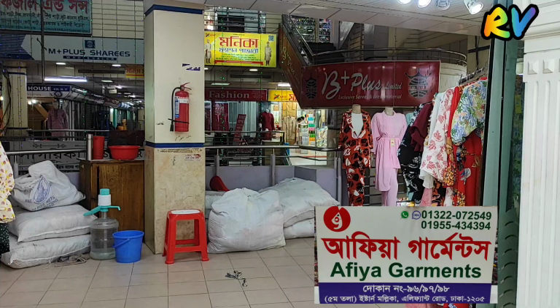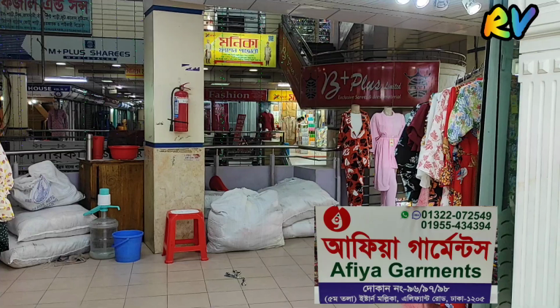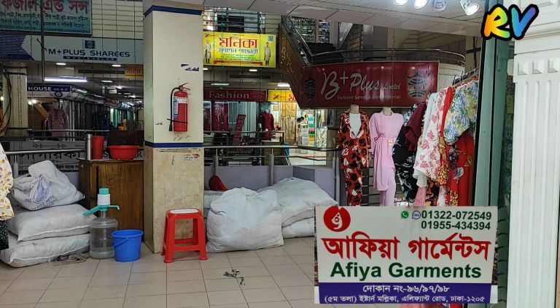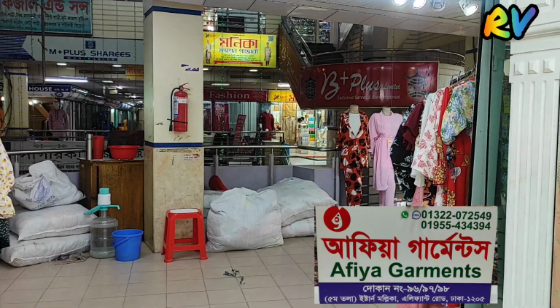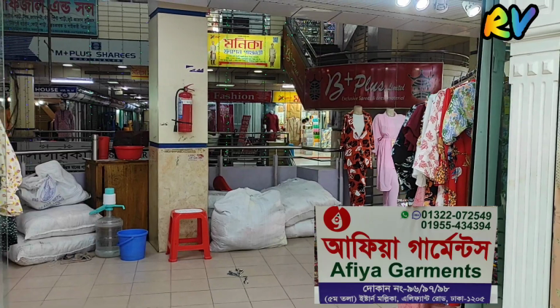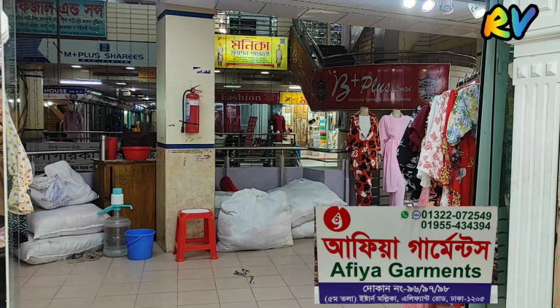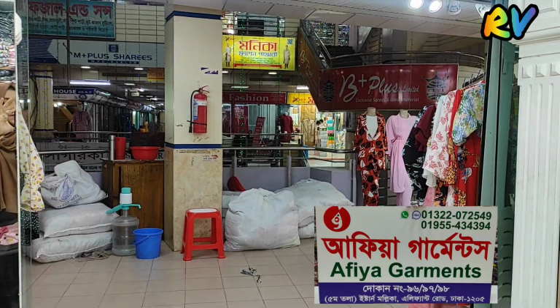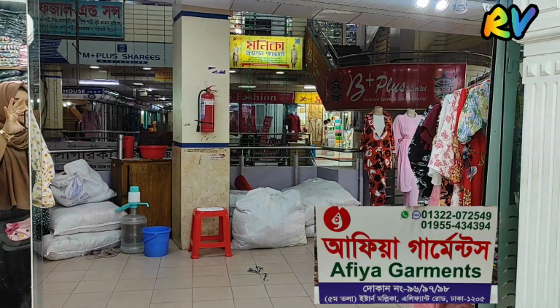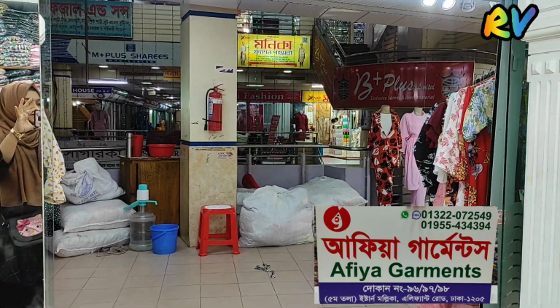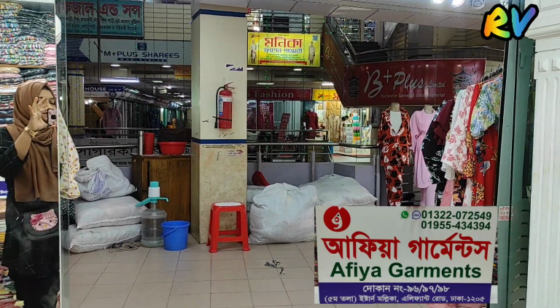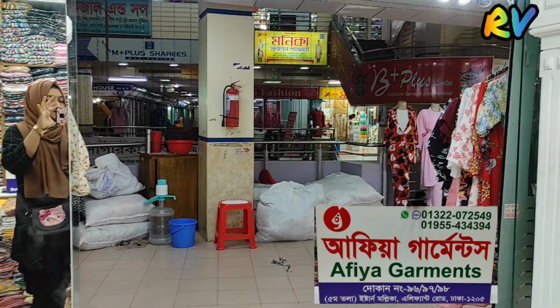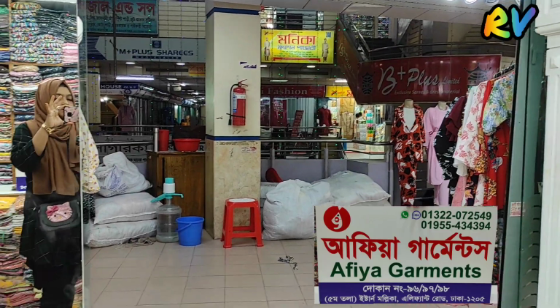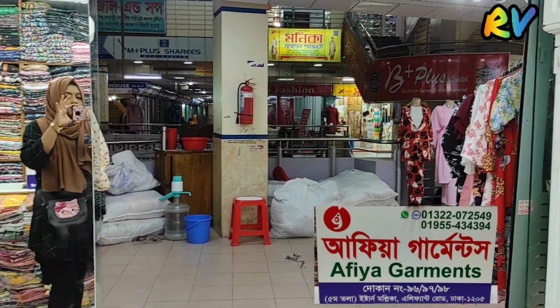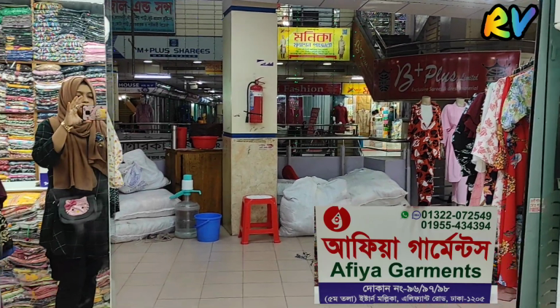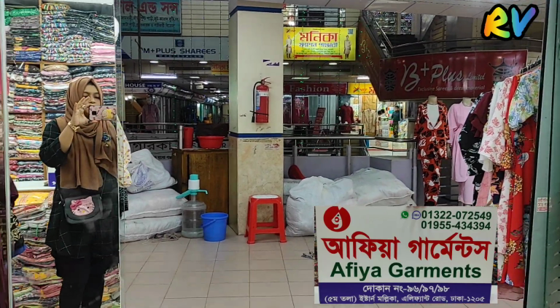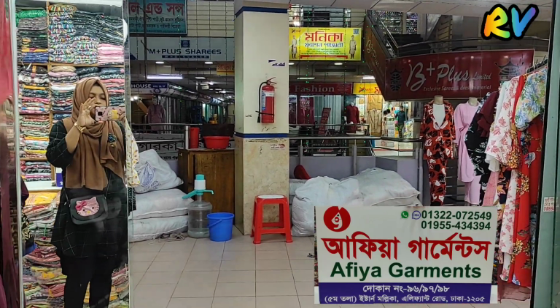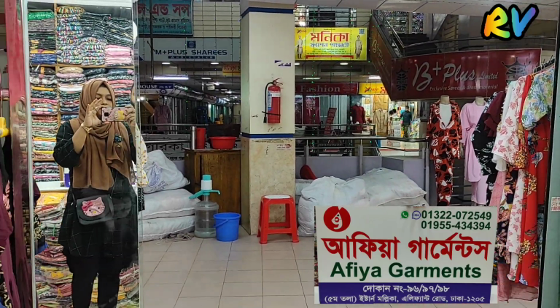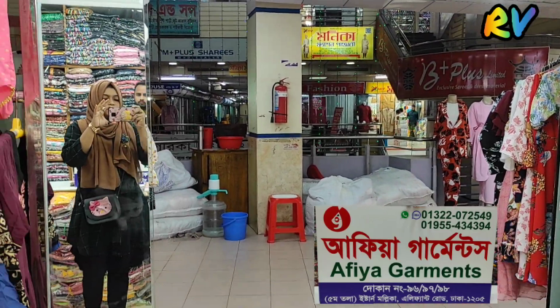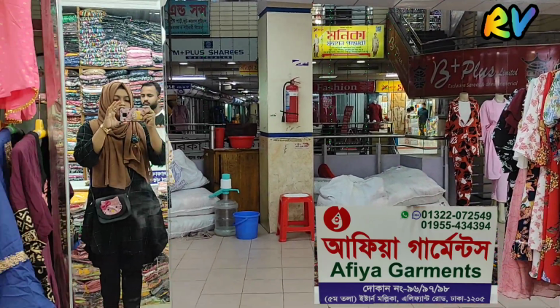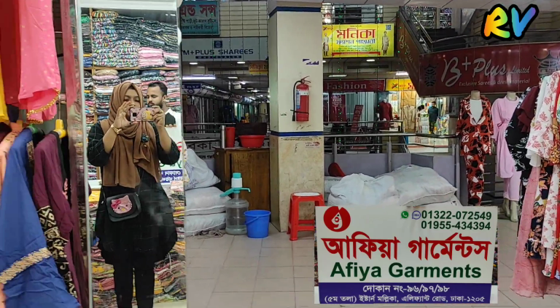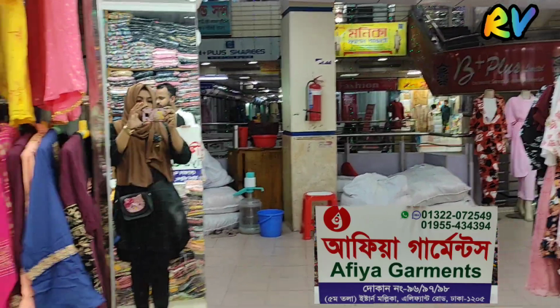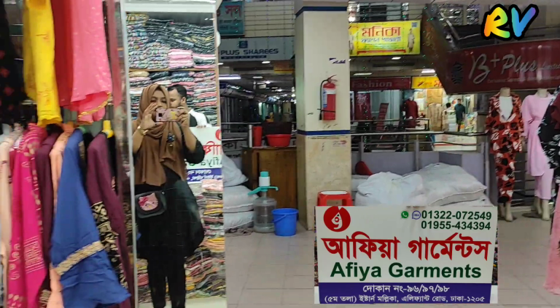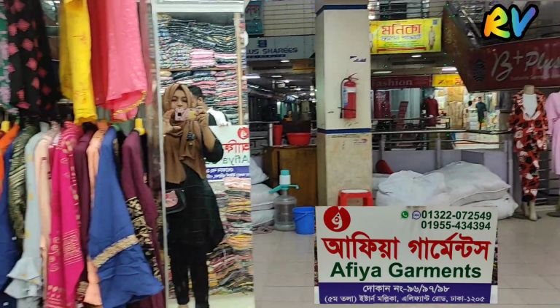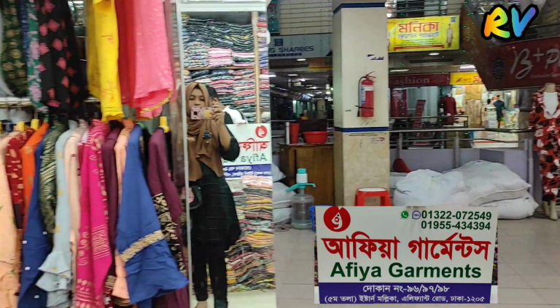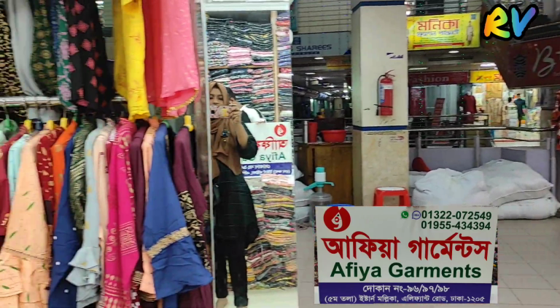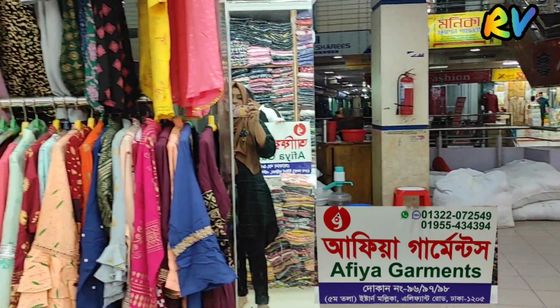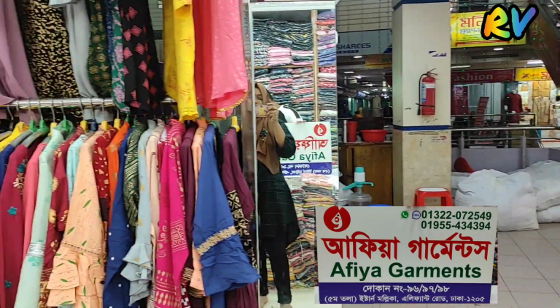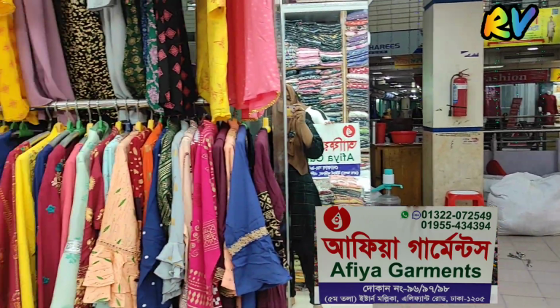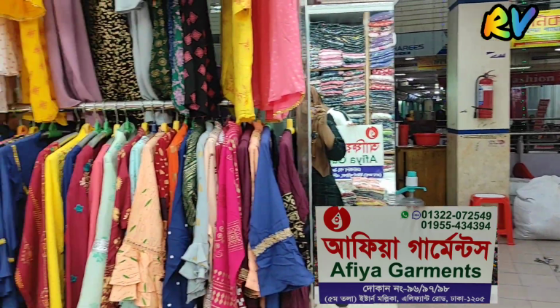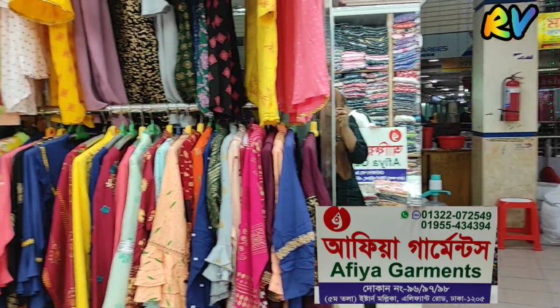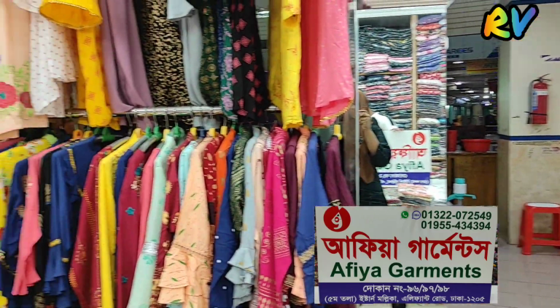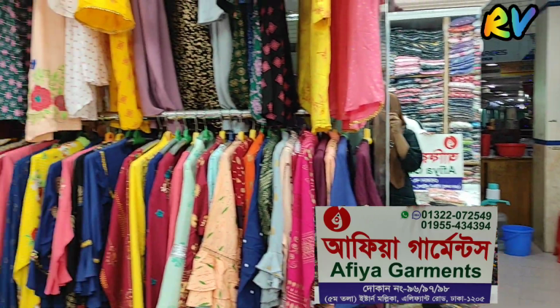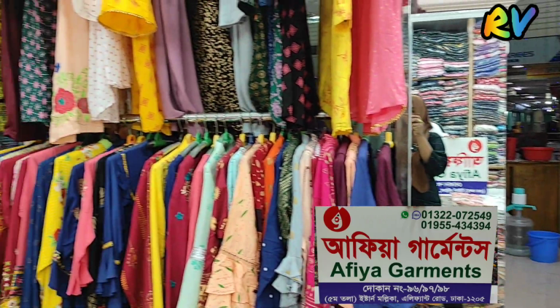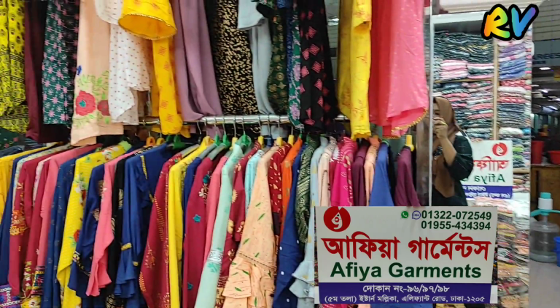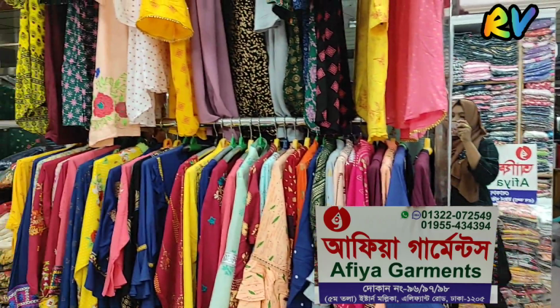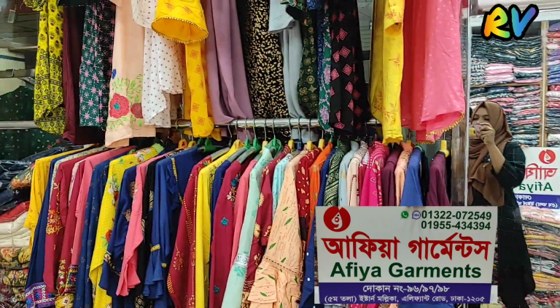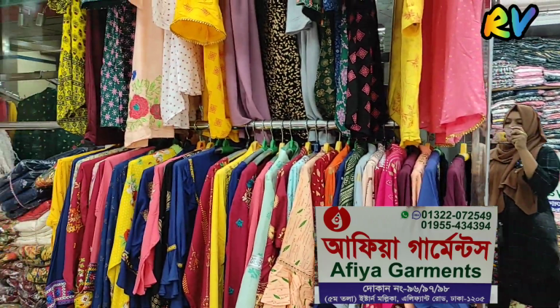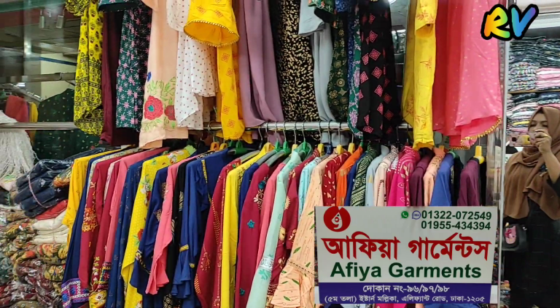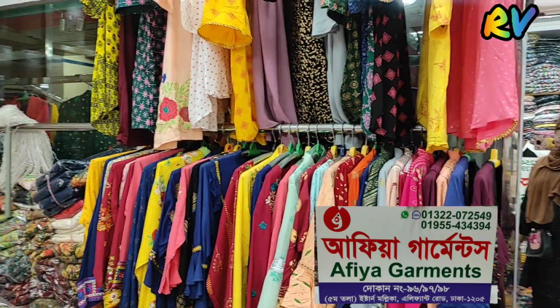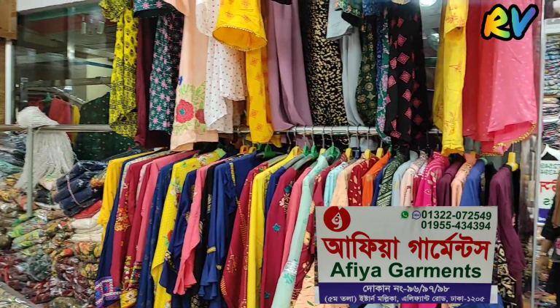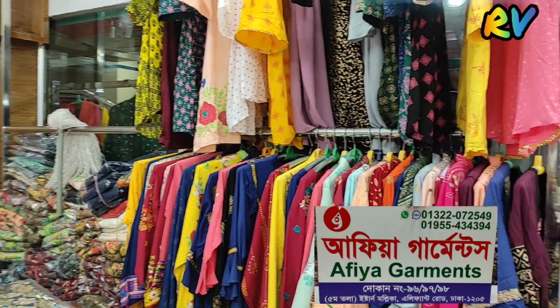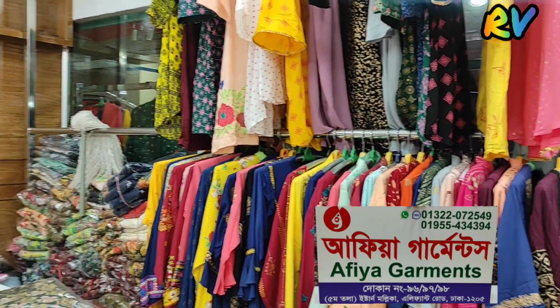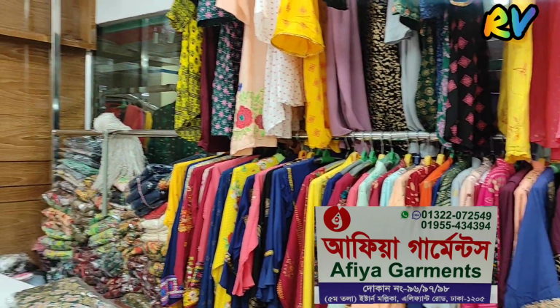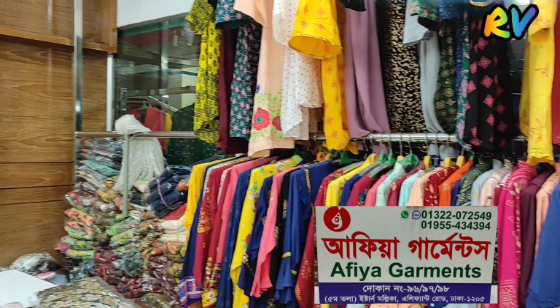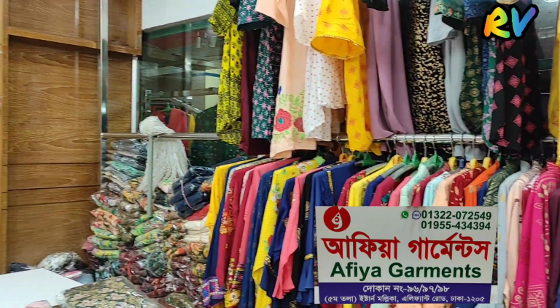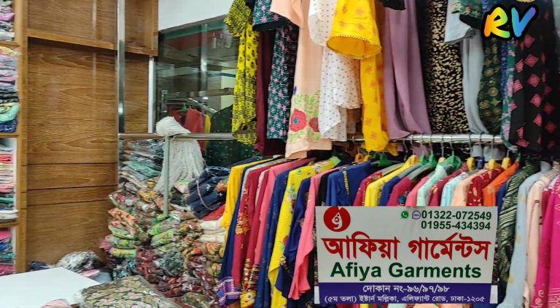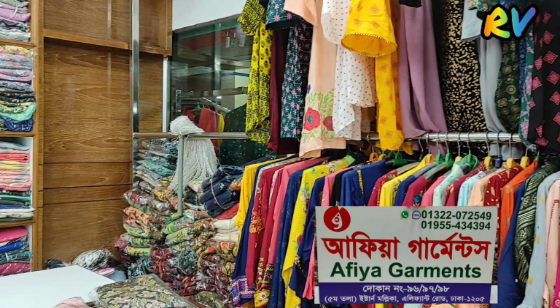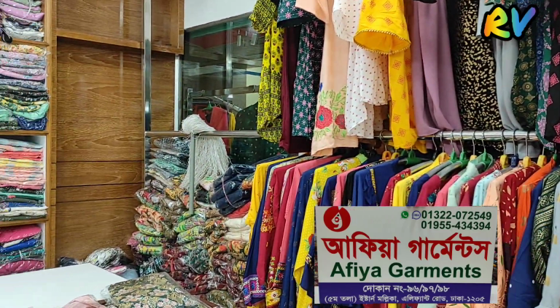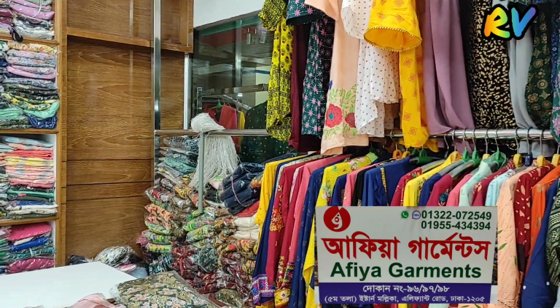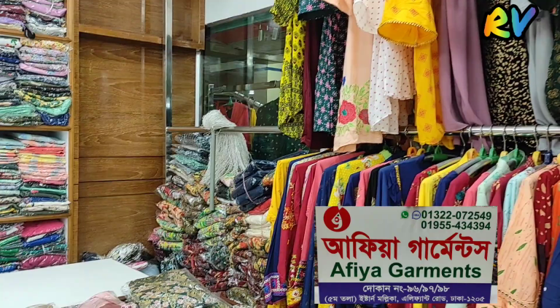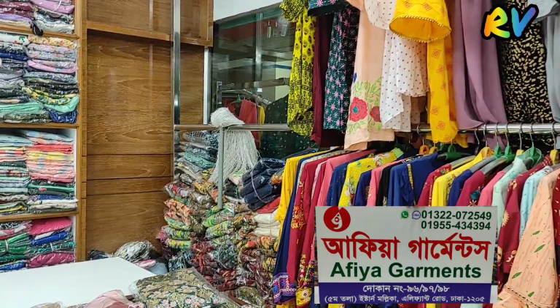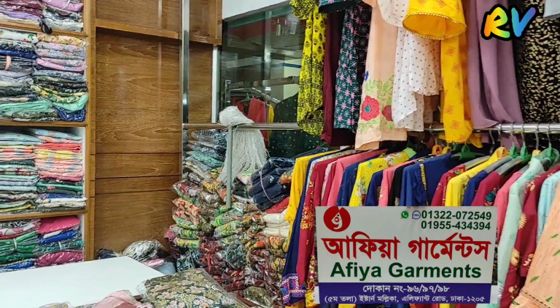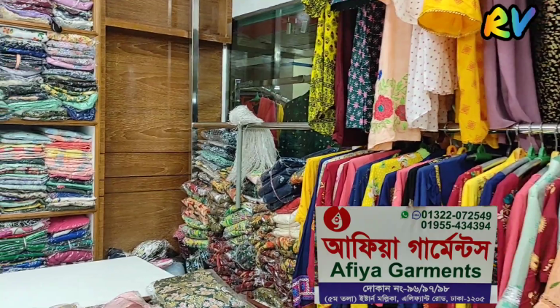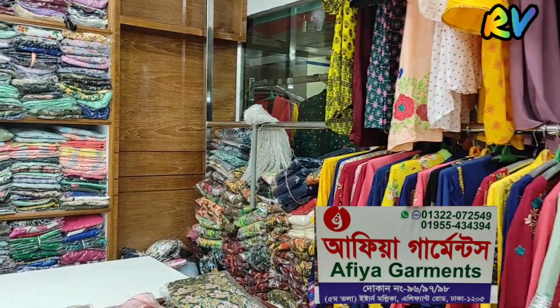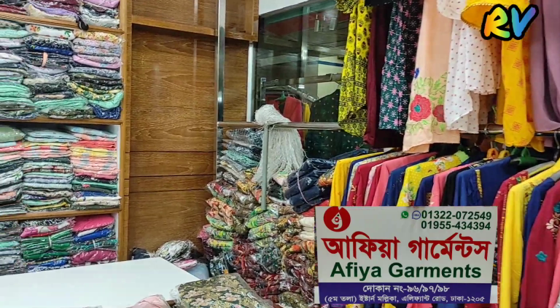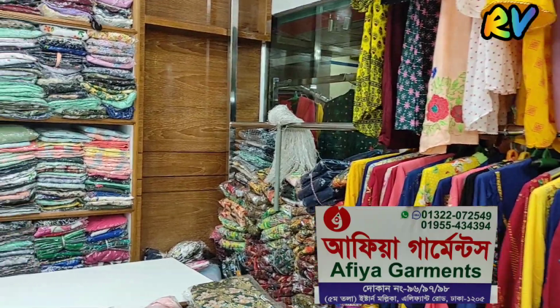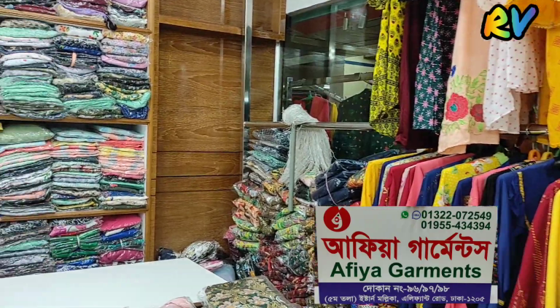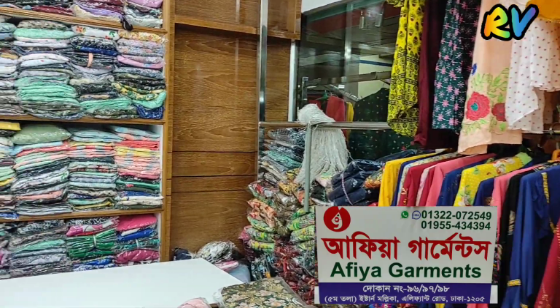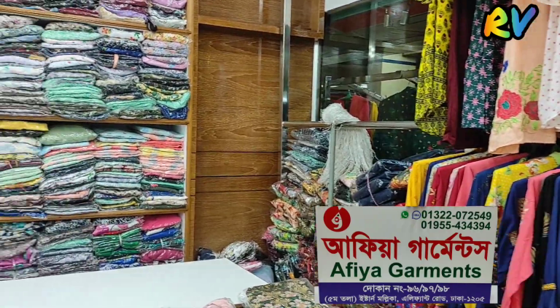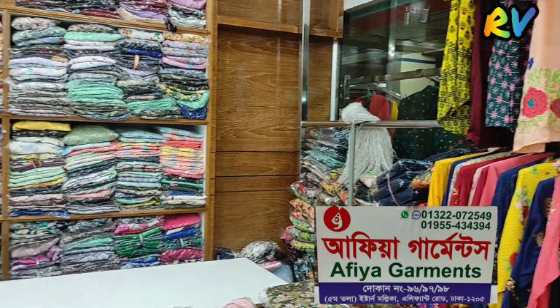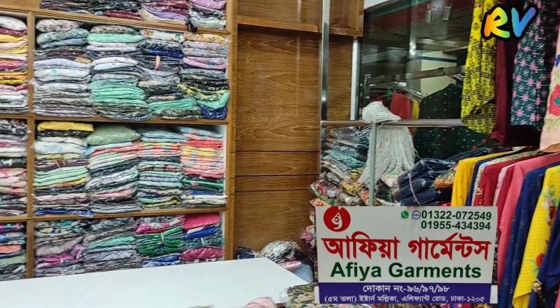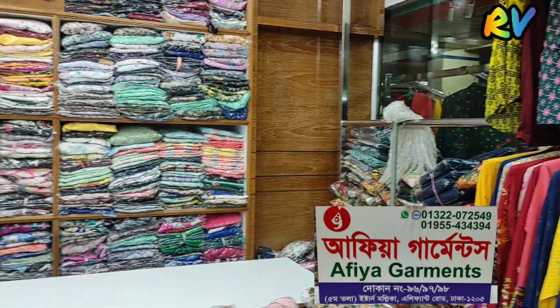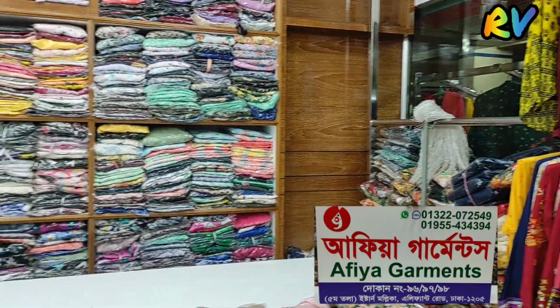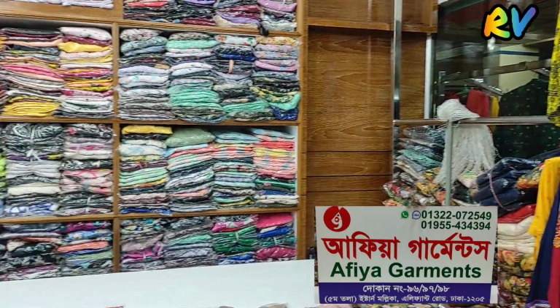Hello Viewers, Assalamualaikum and welcome back to my channel Ritz's Vlog. I am in Afiya Garments.